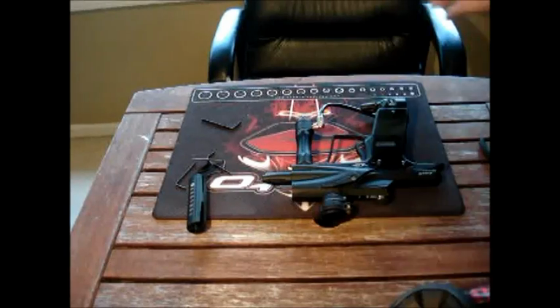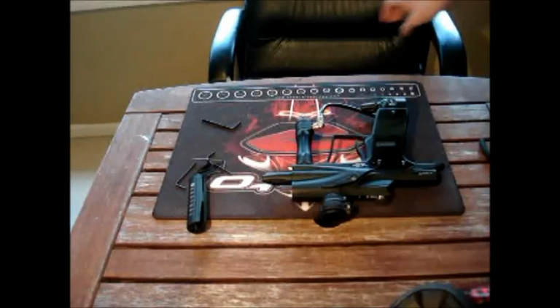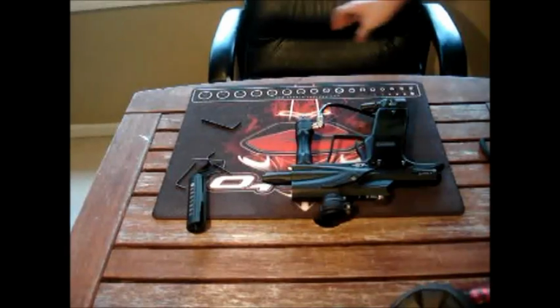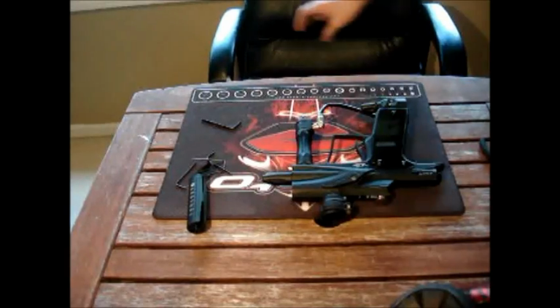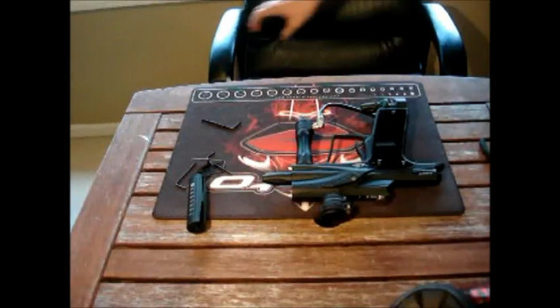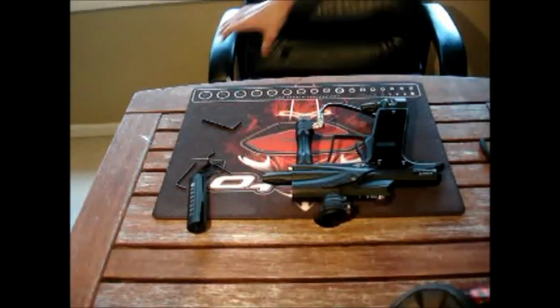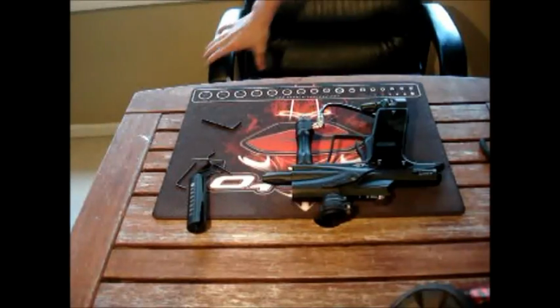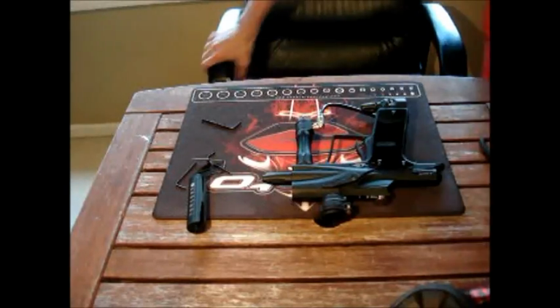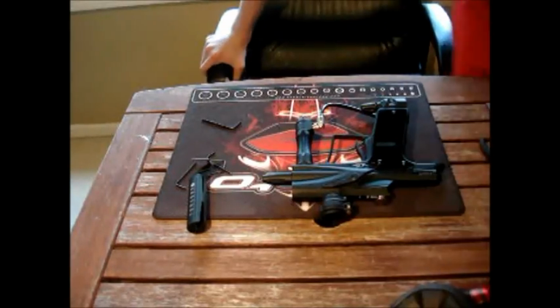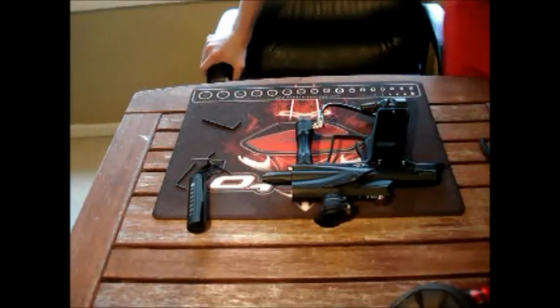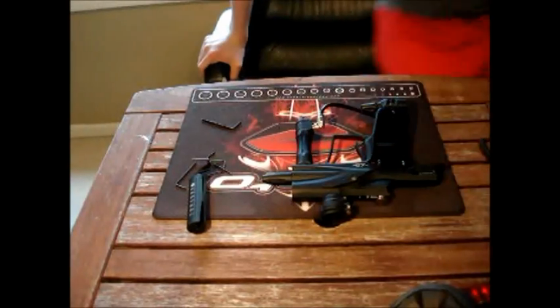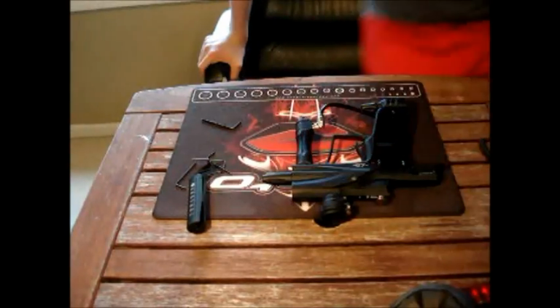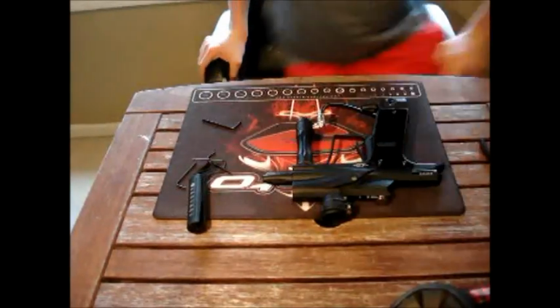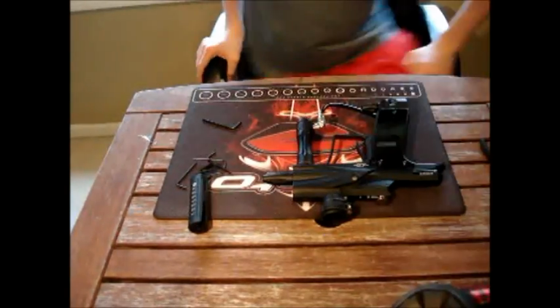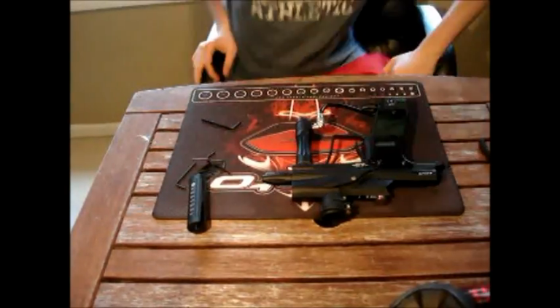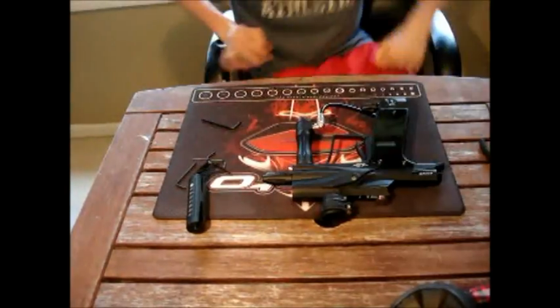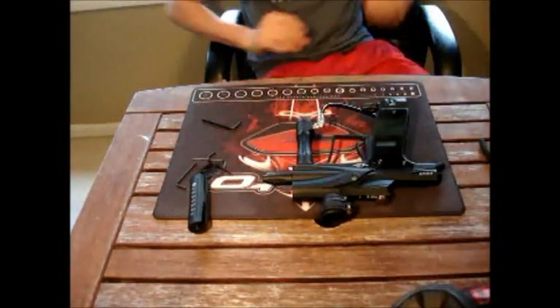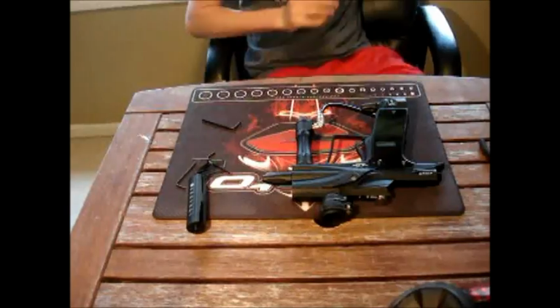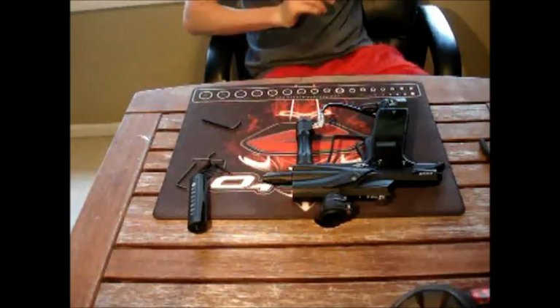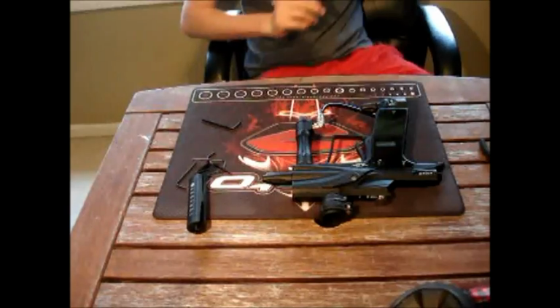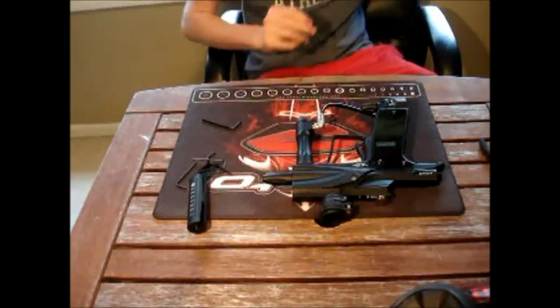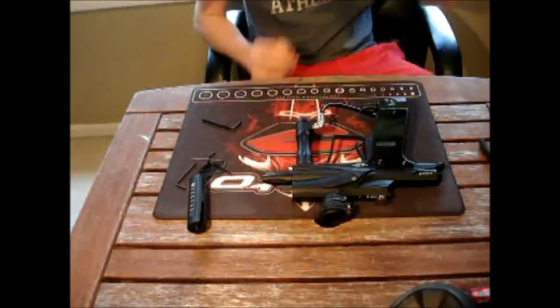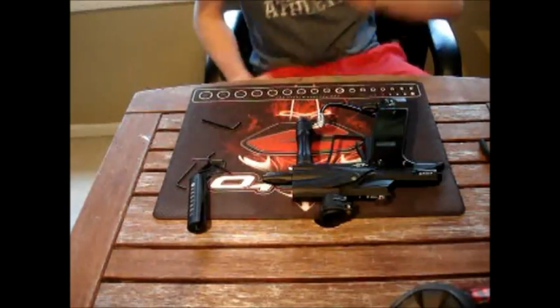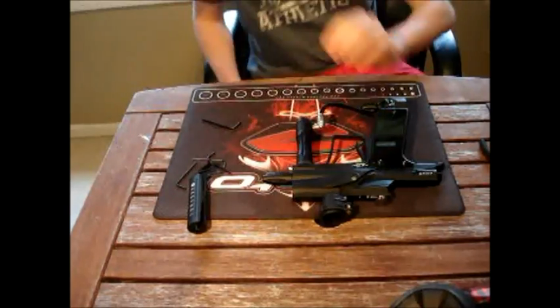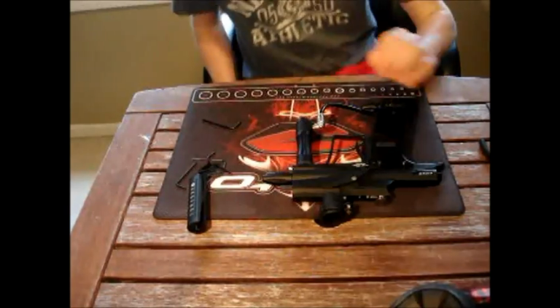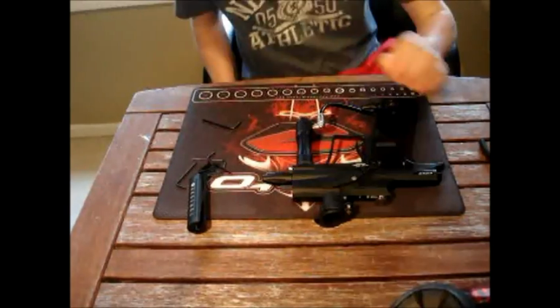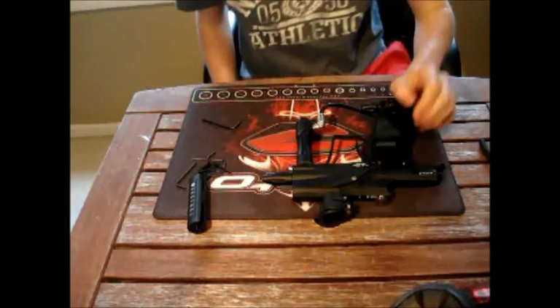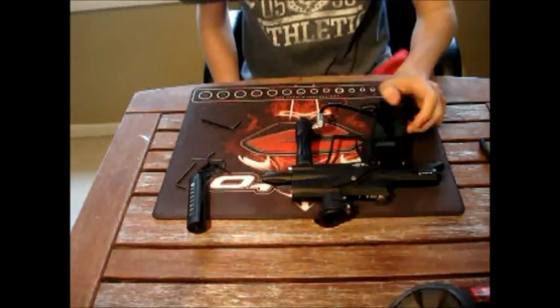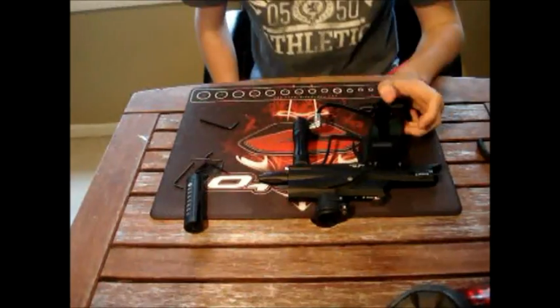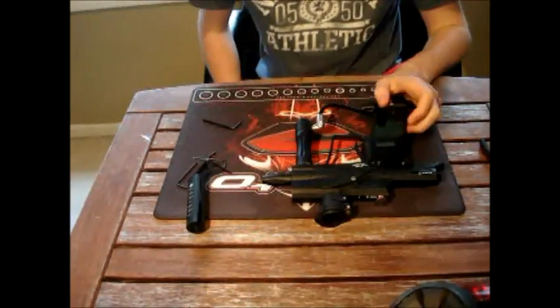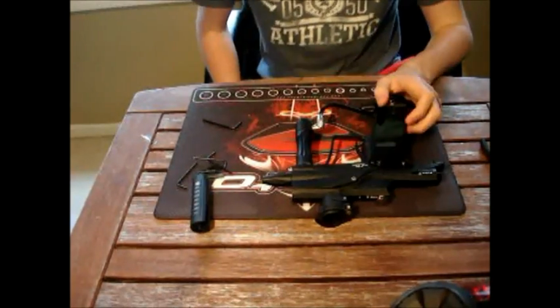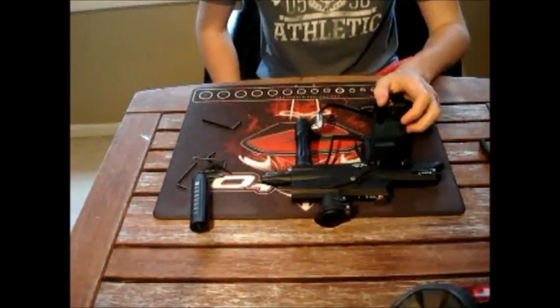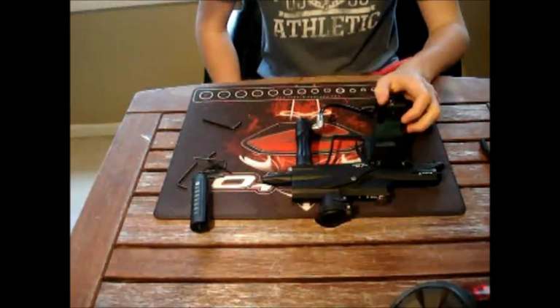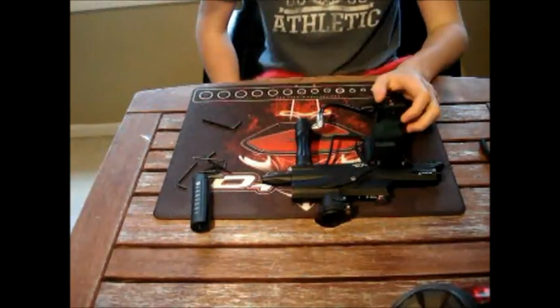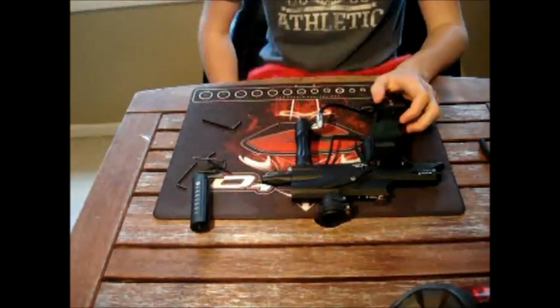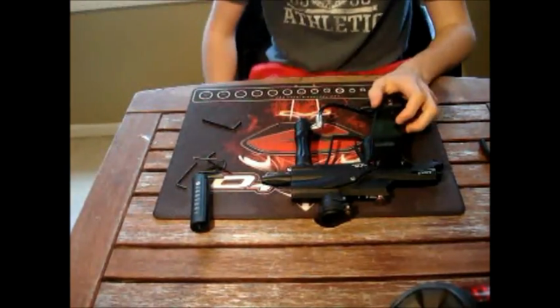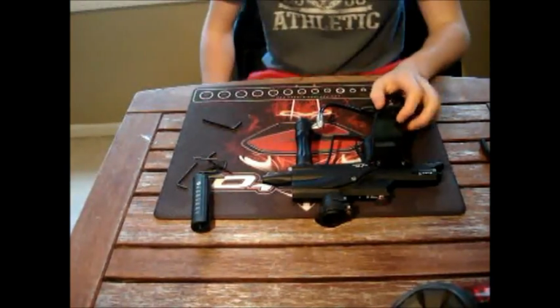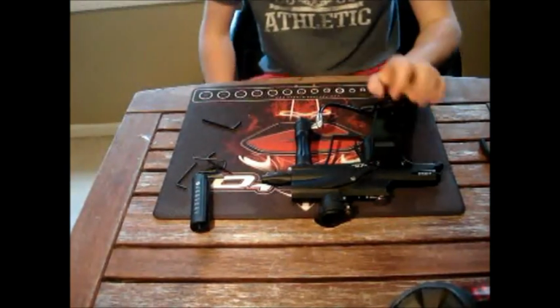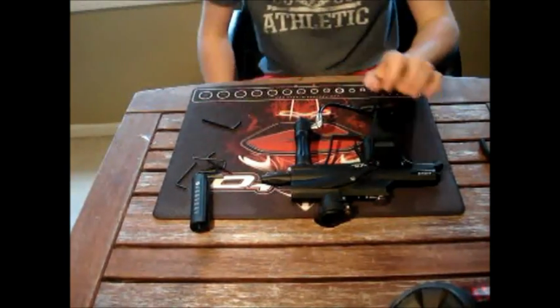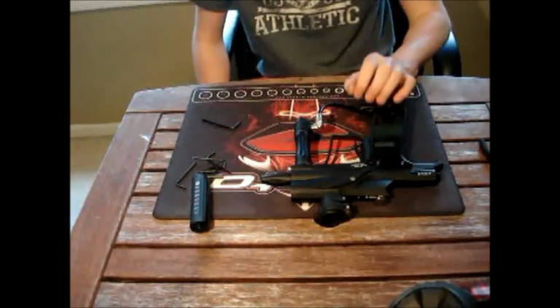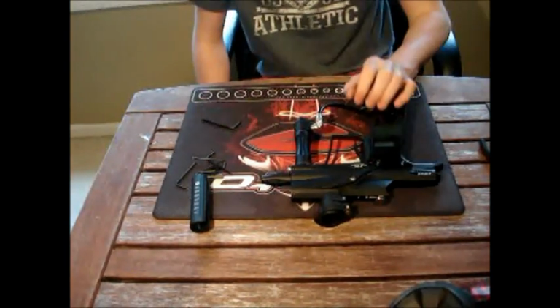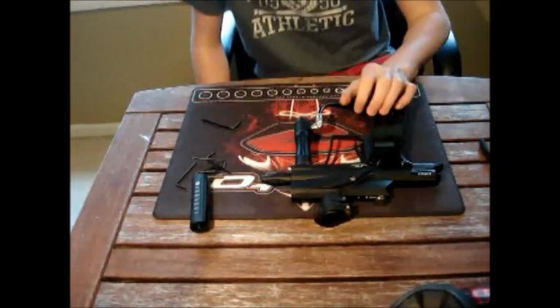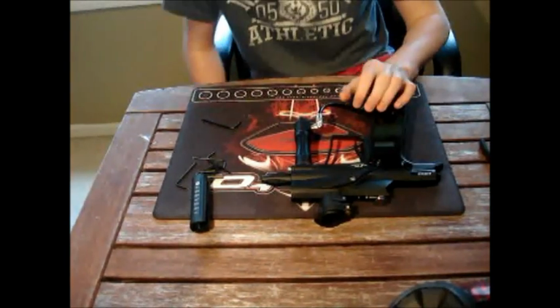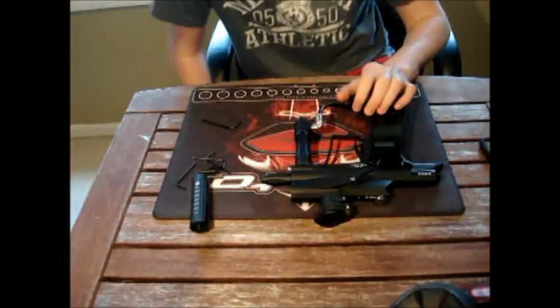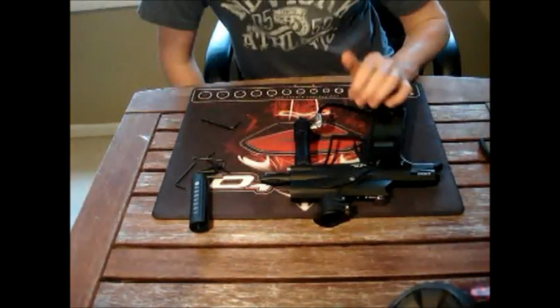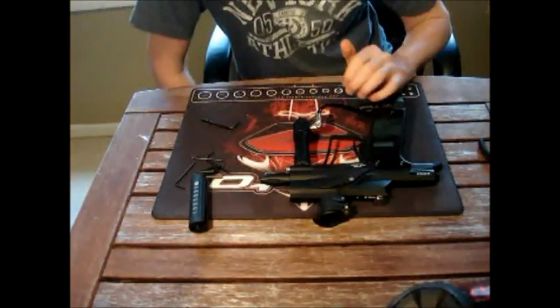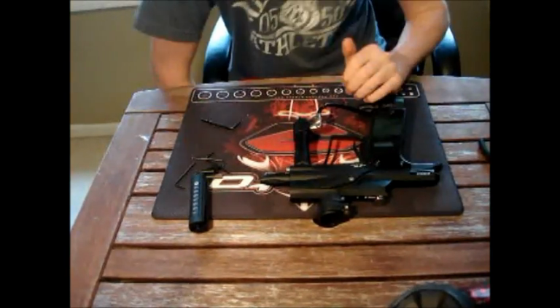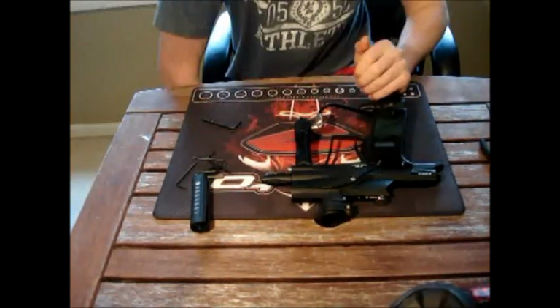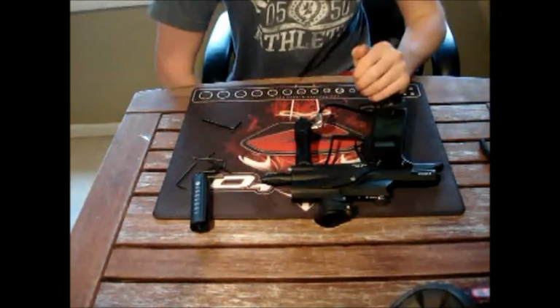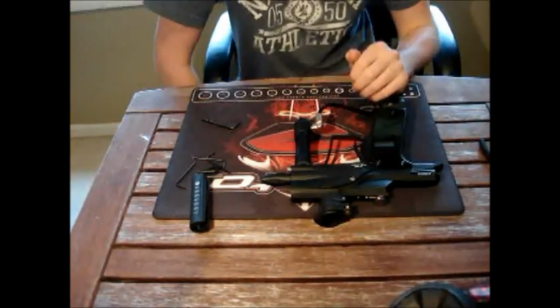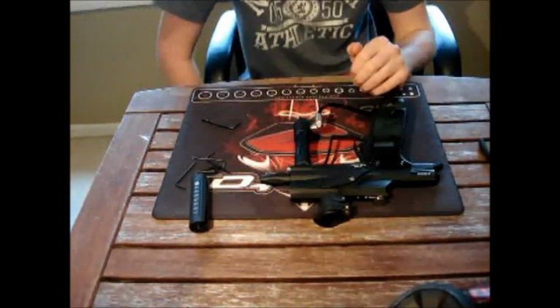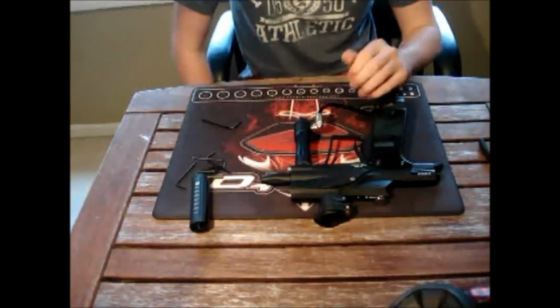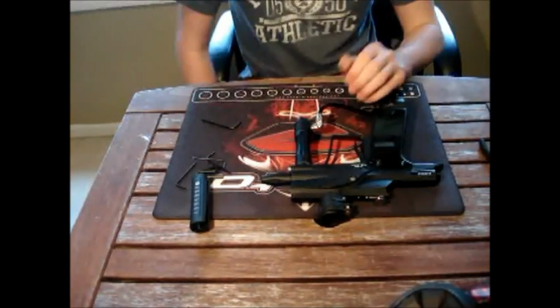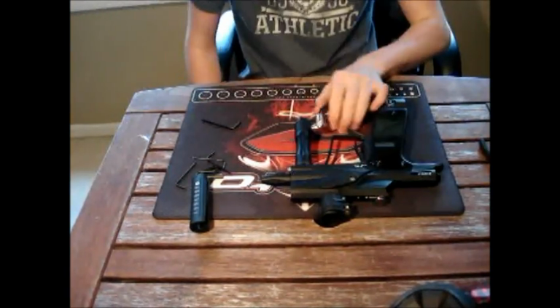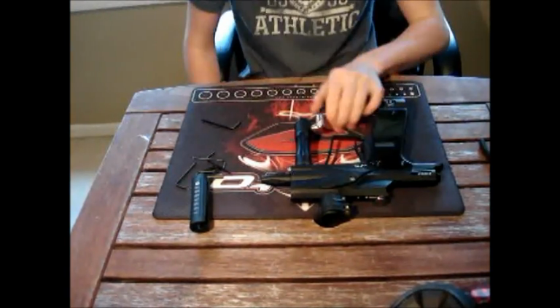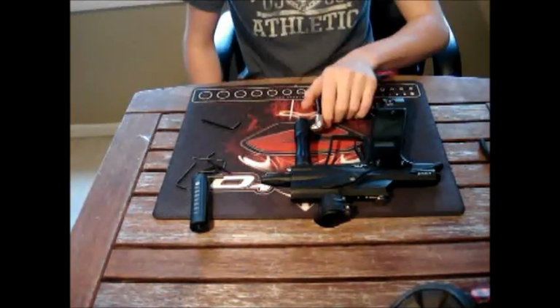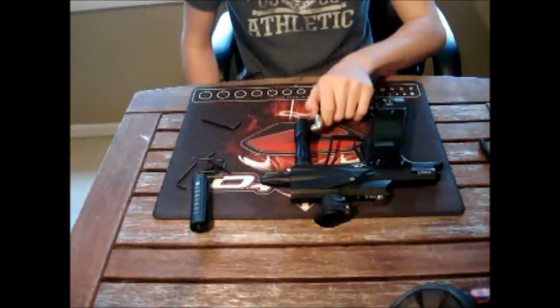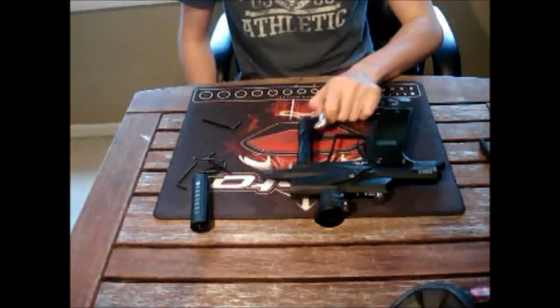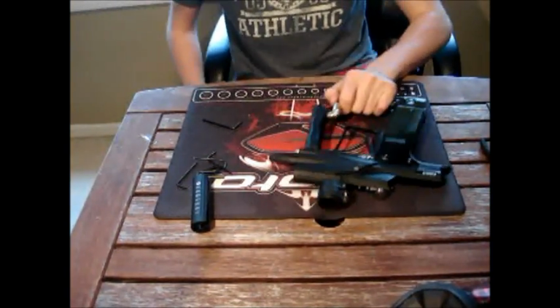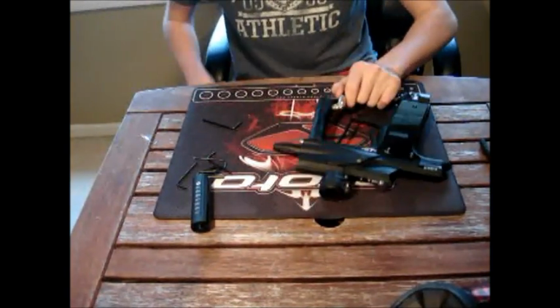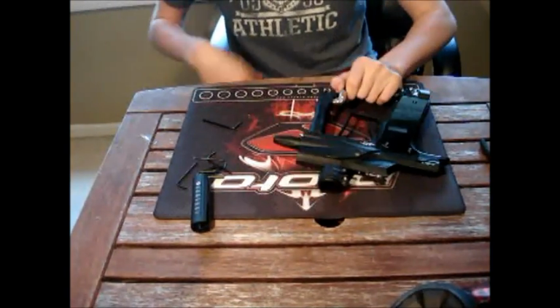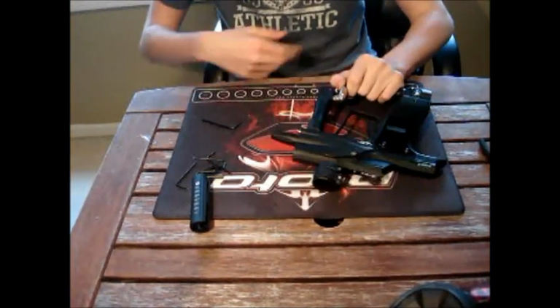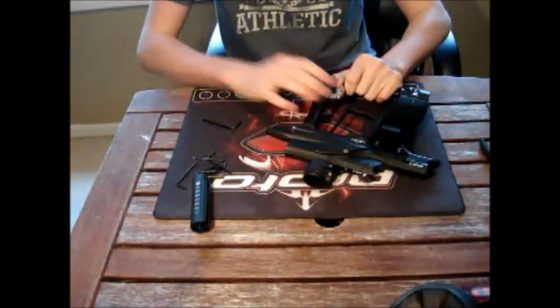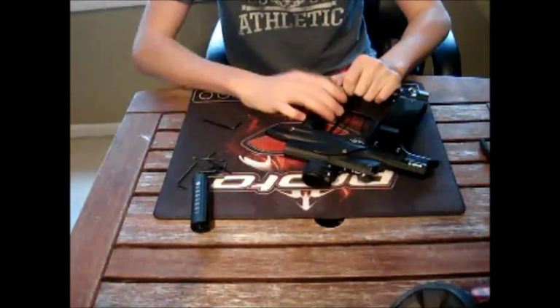Hey guys, this is Alex from Paintball 101 Info. Today I'm going to show you how to remove, clean, and maintain your valve assembly.